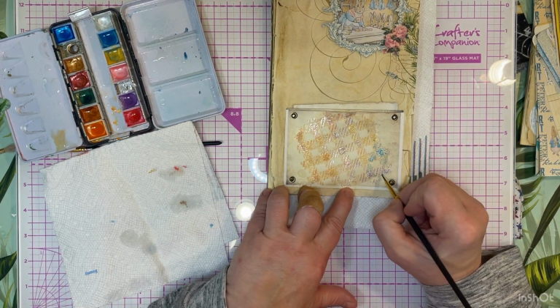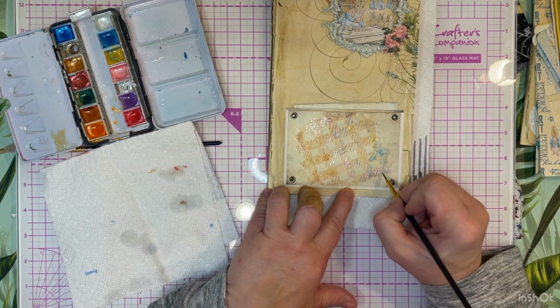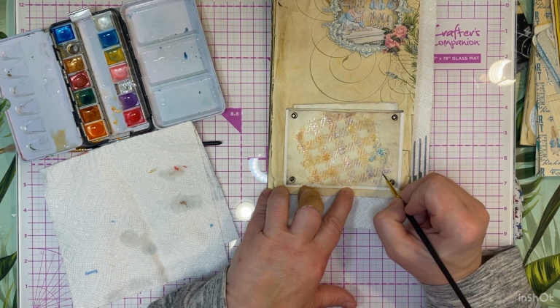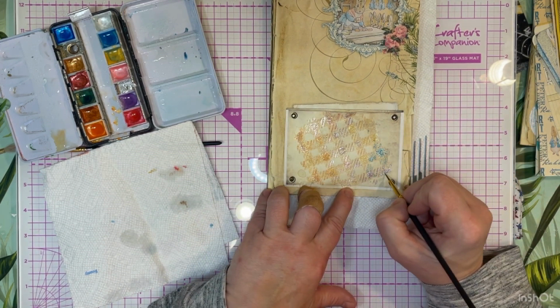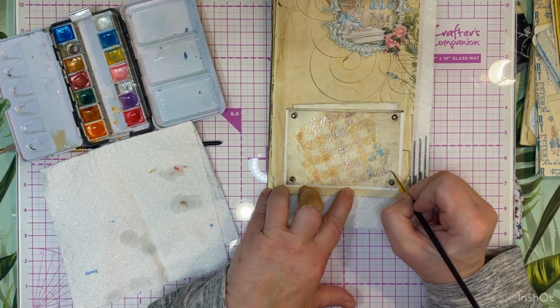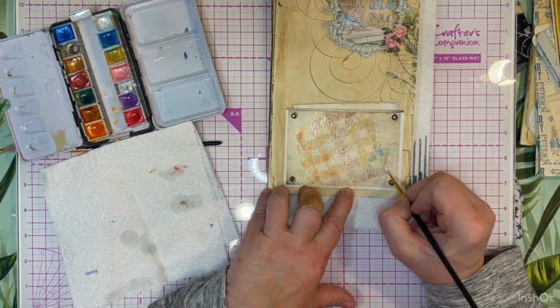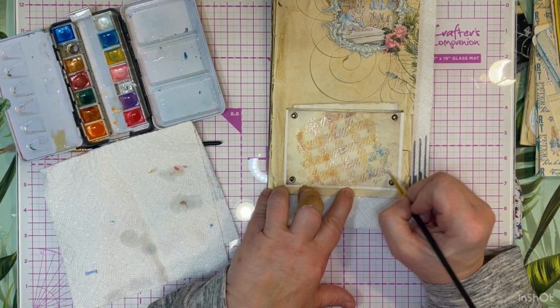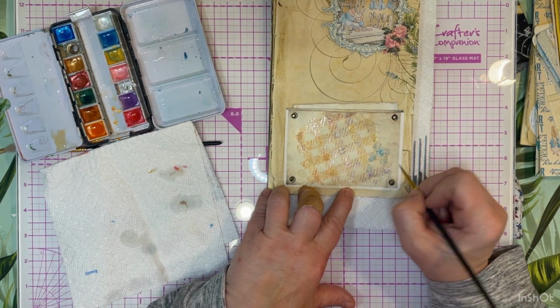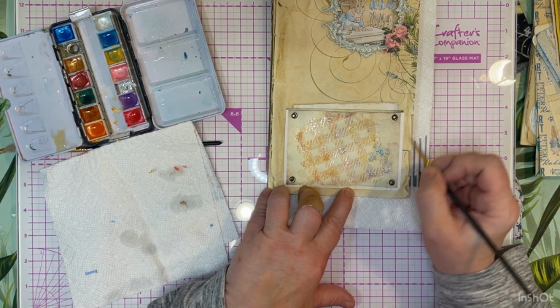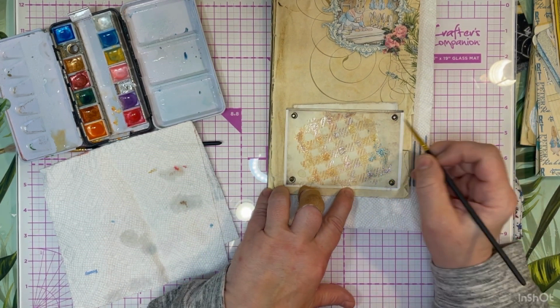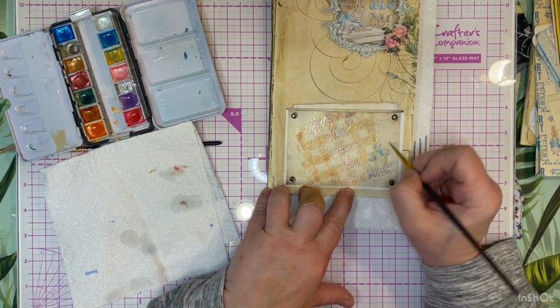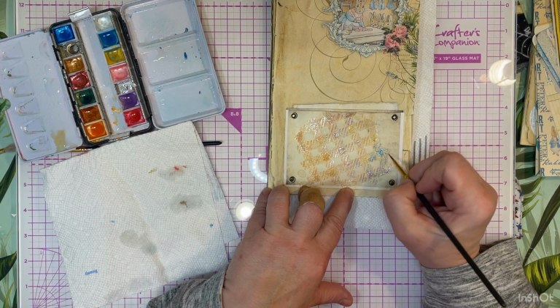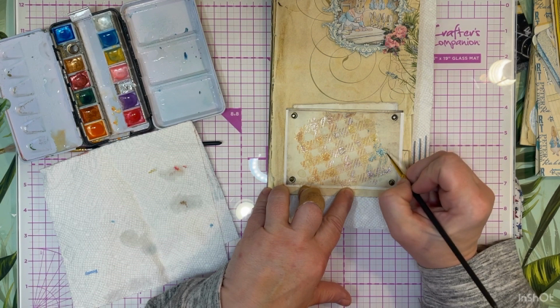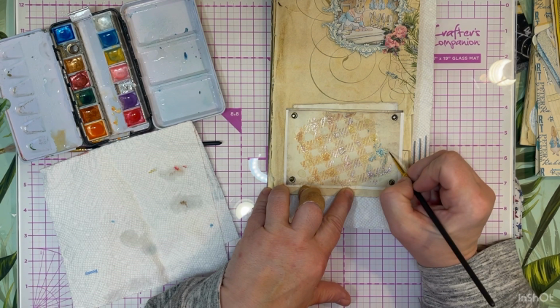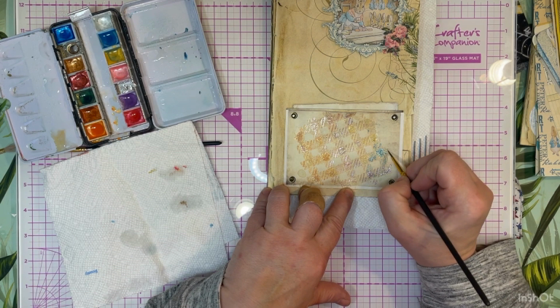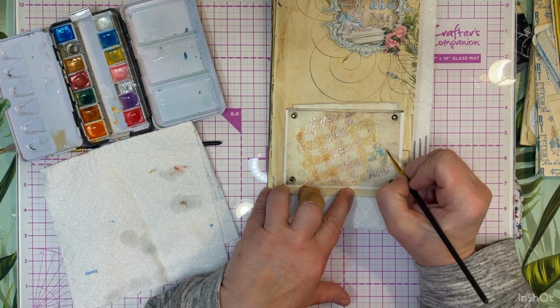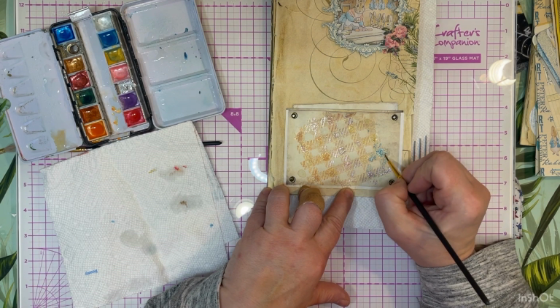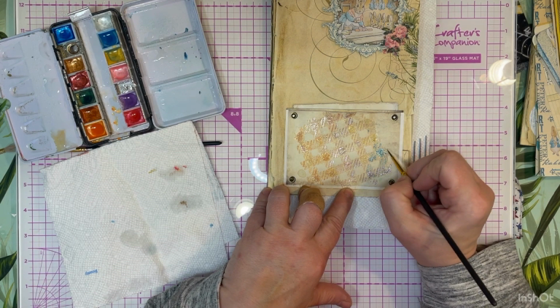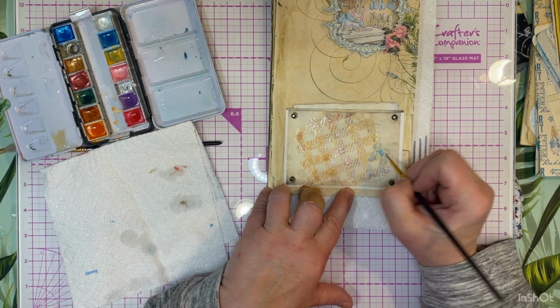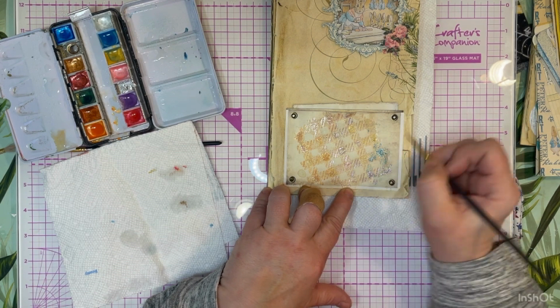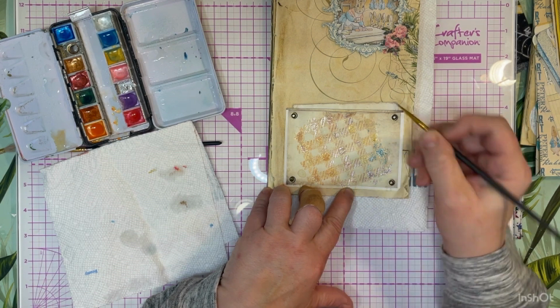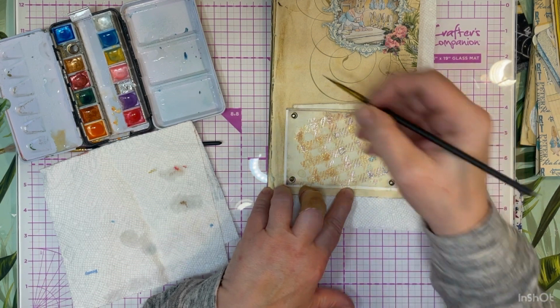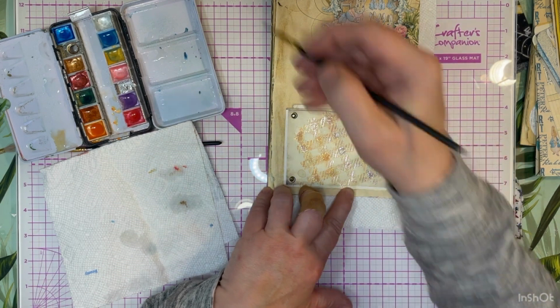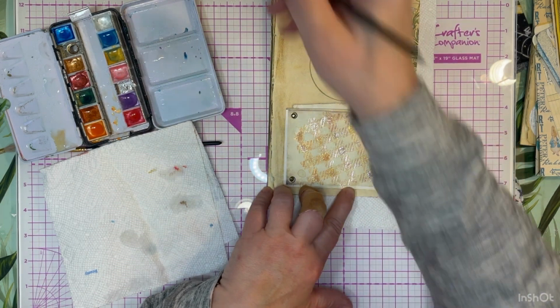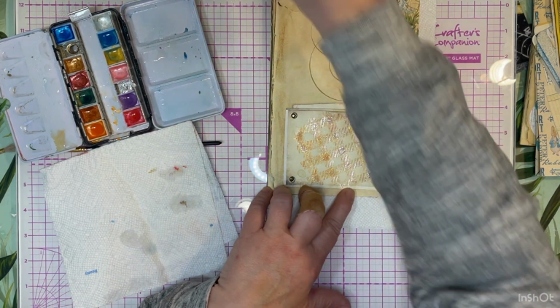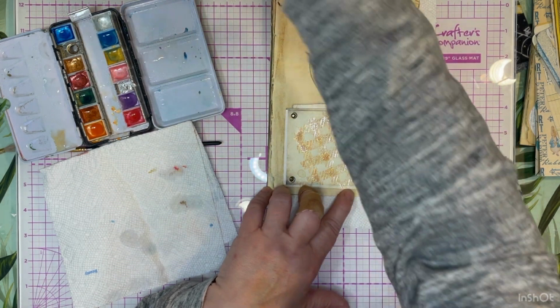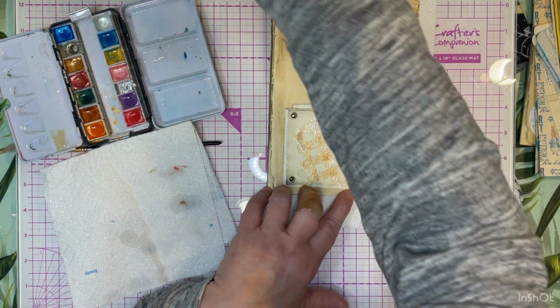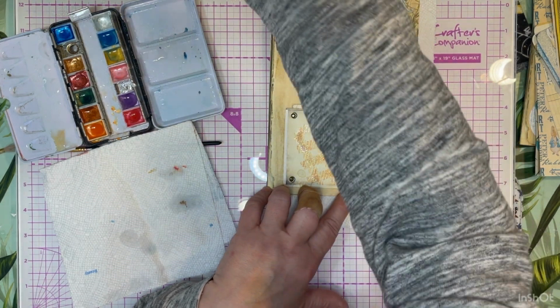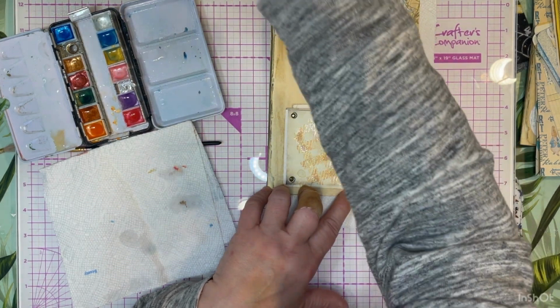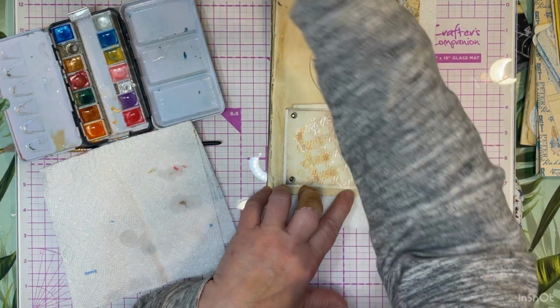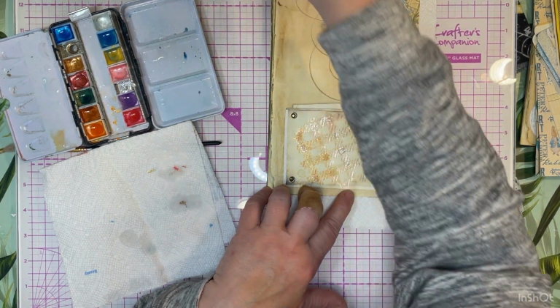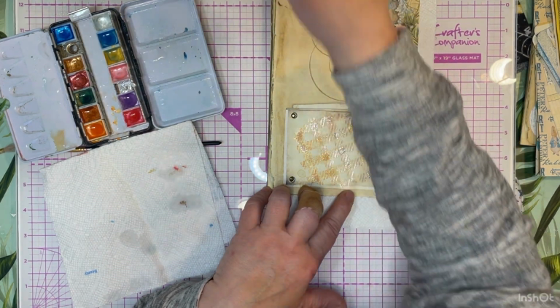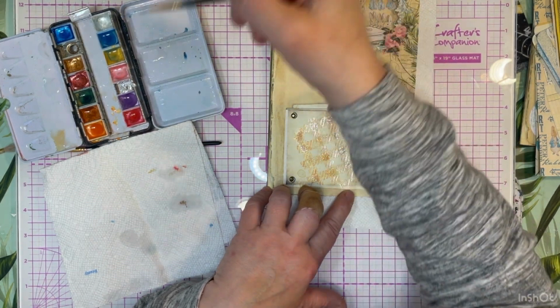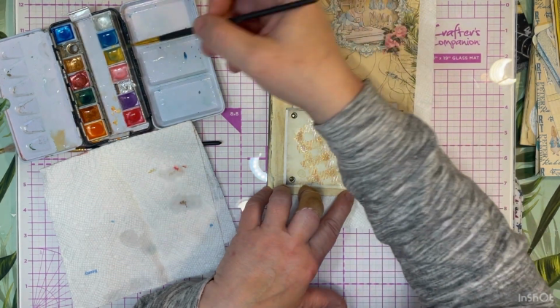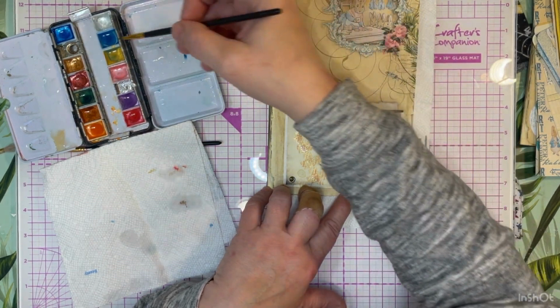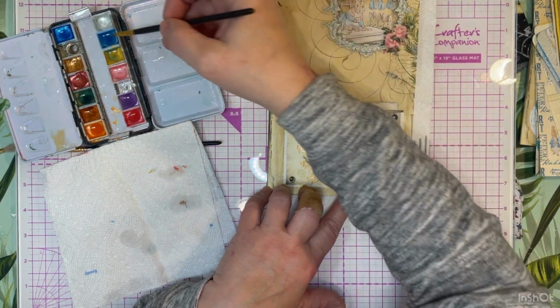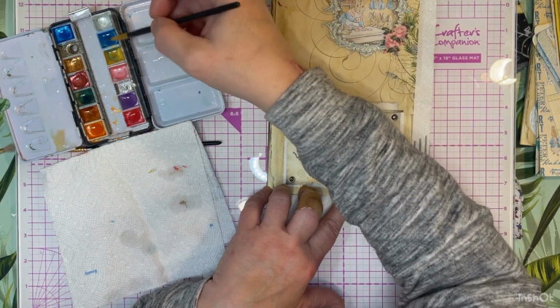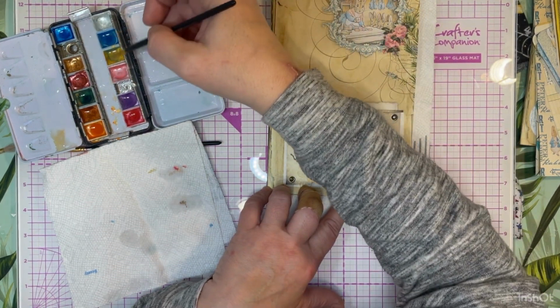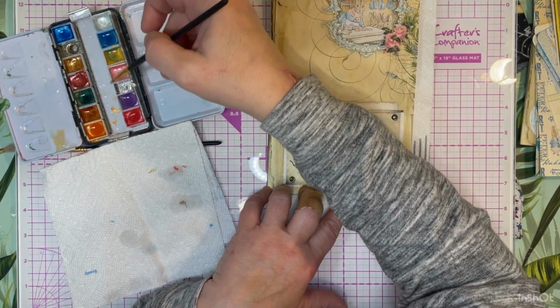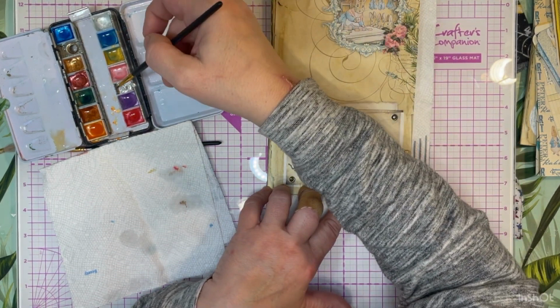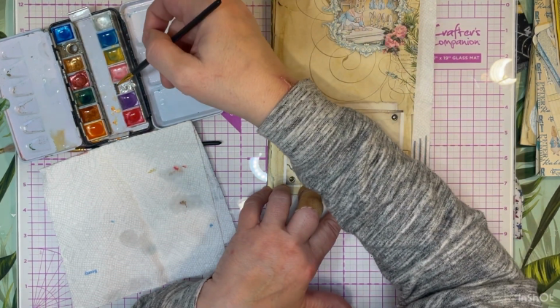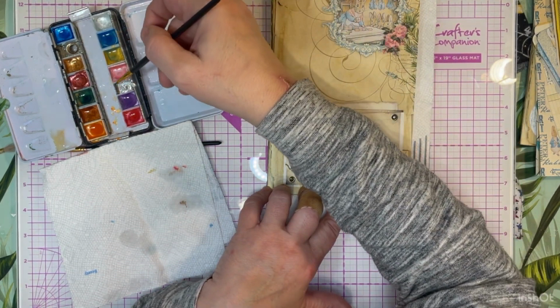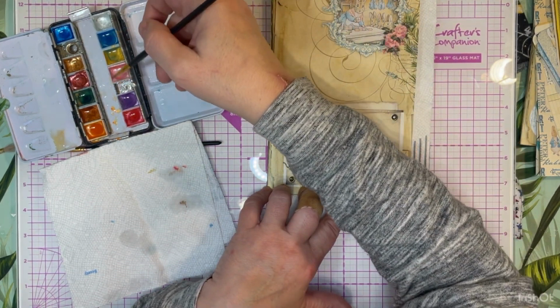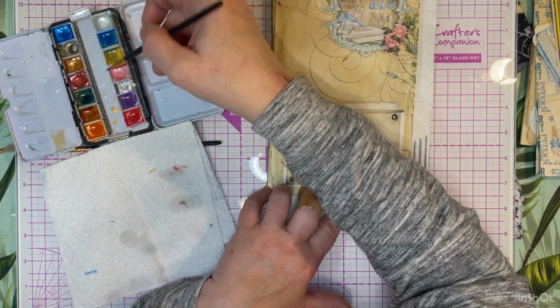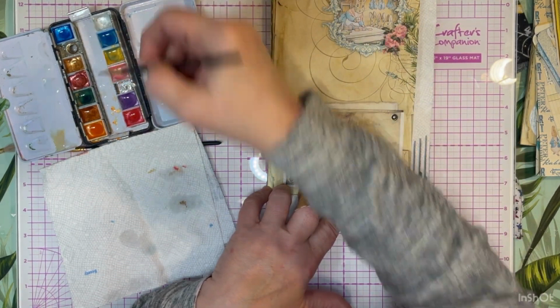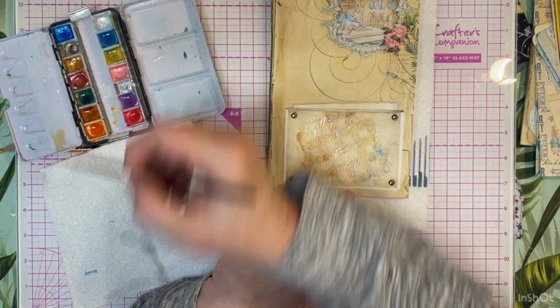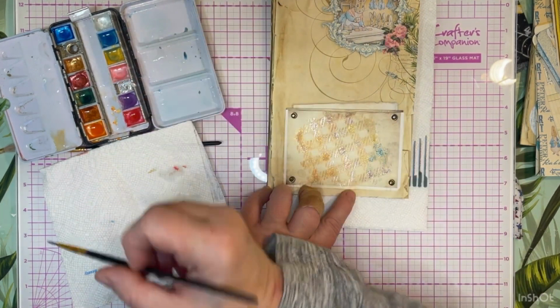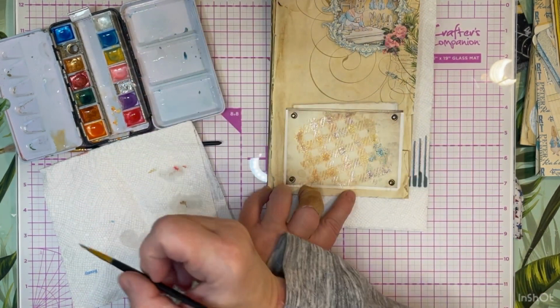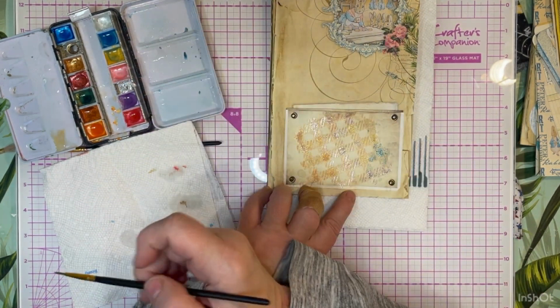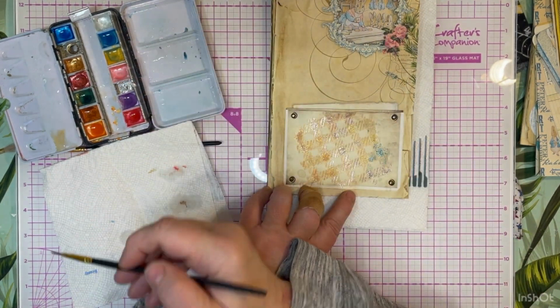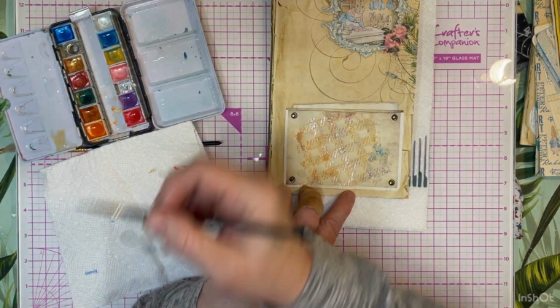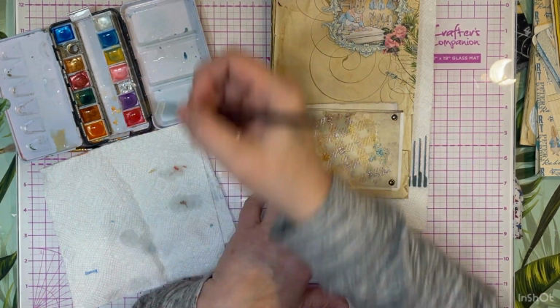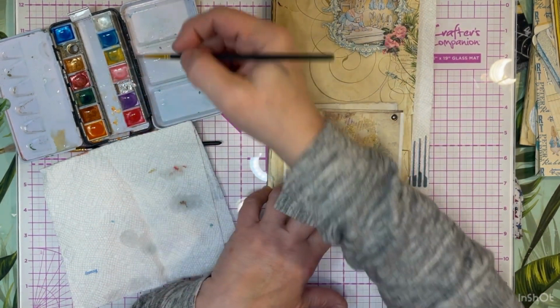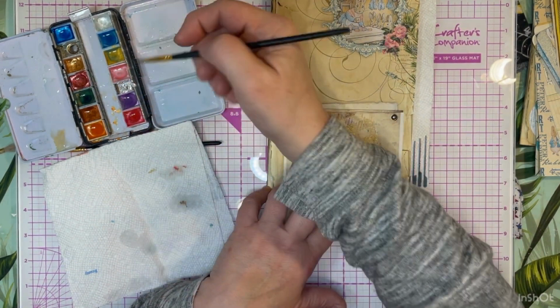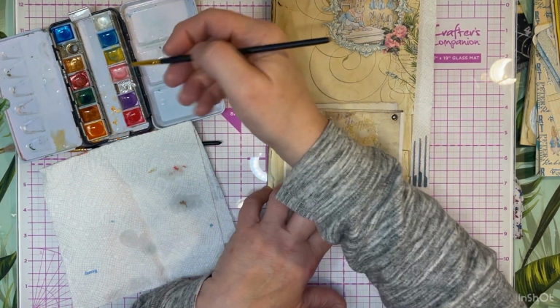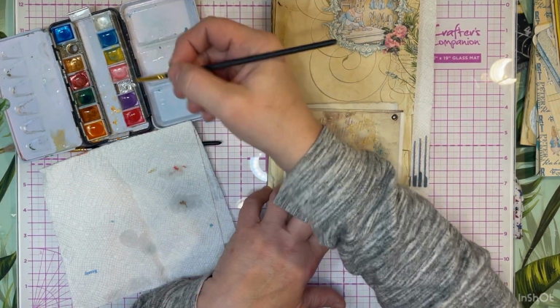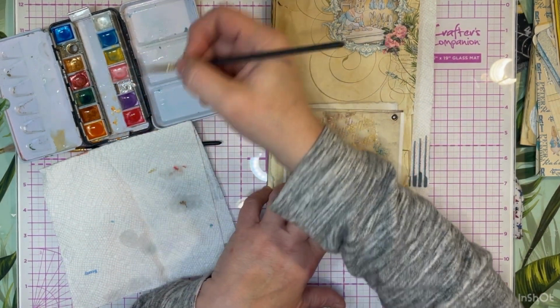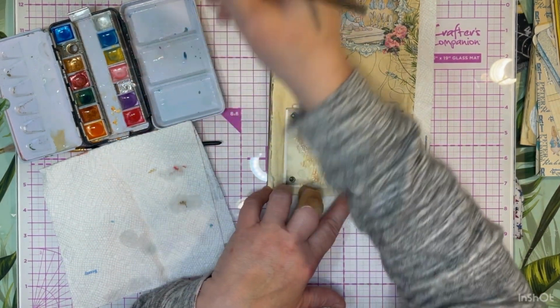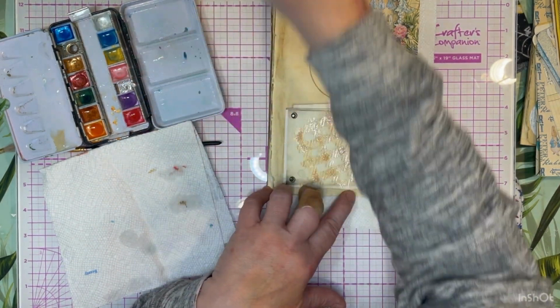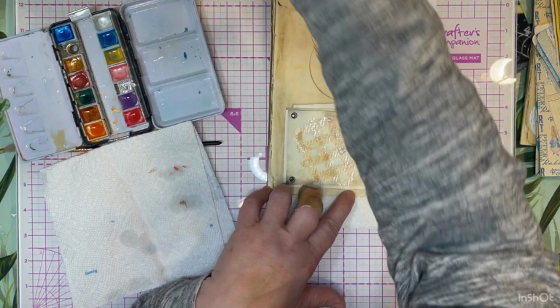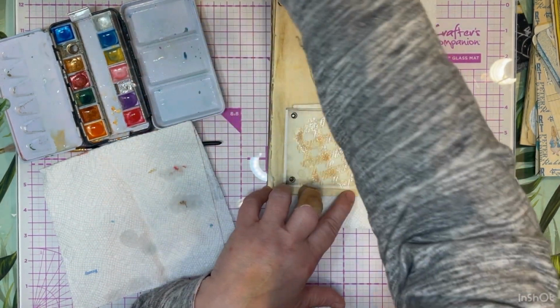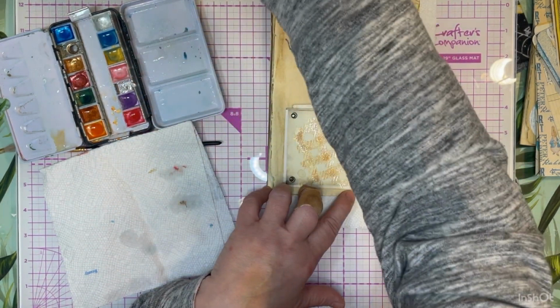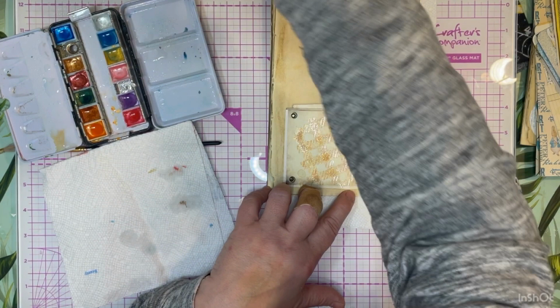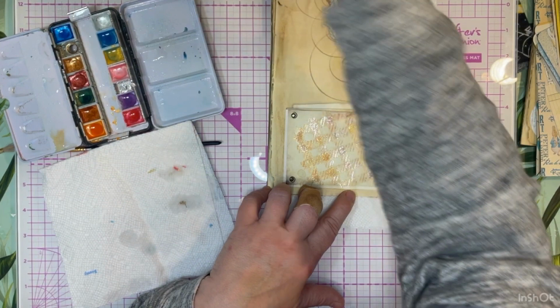I don't know if you can hear the baby chicks in the background - they are getting so big, so big.